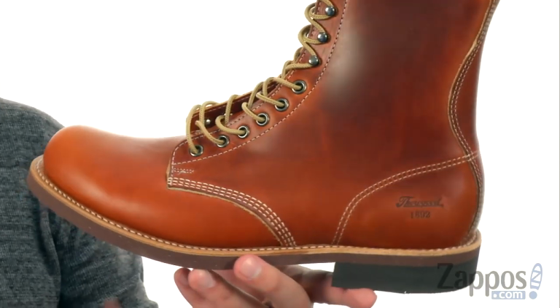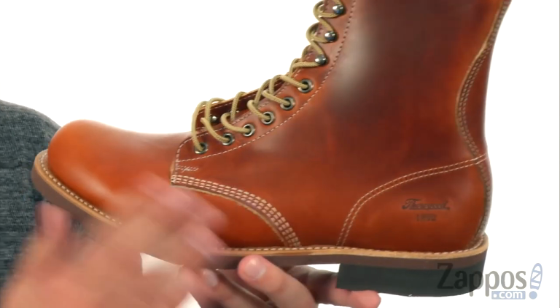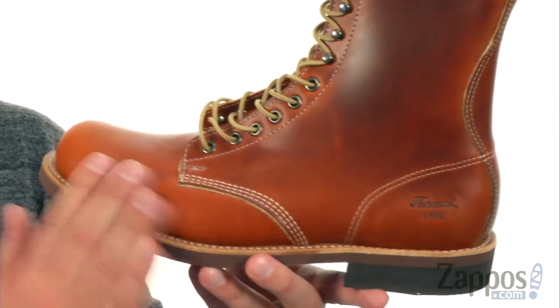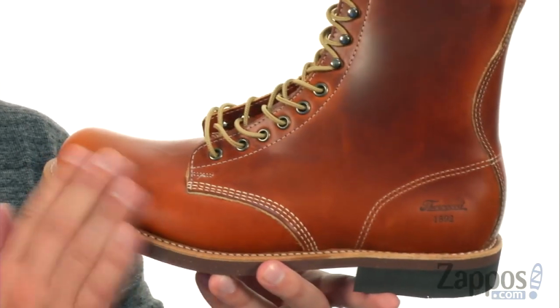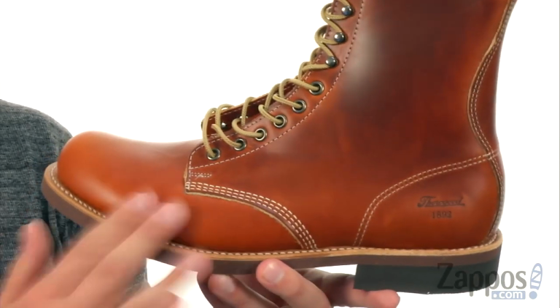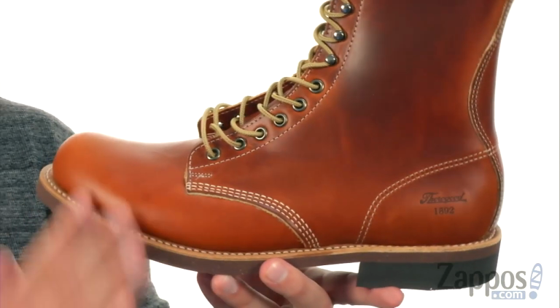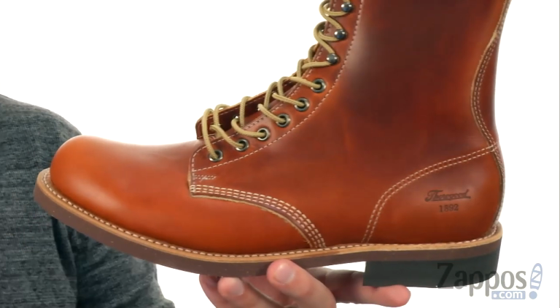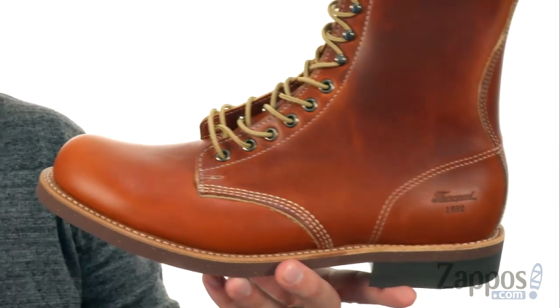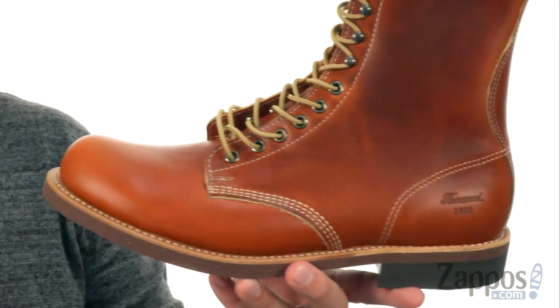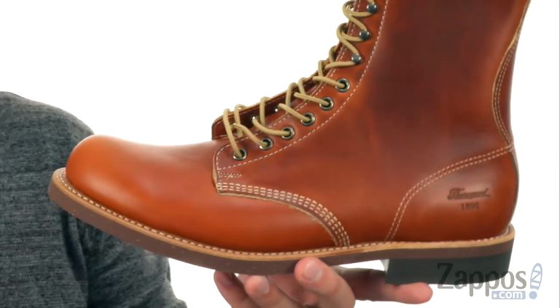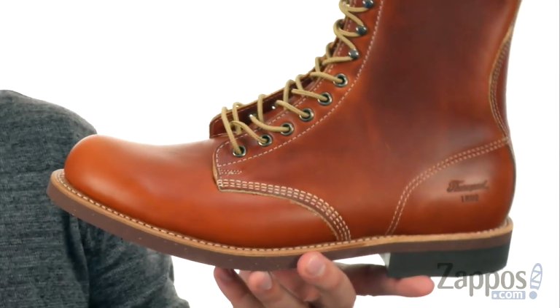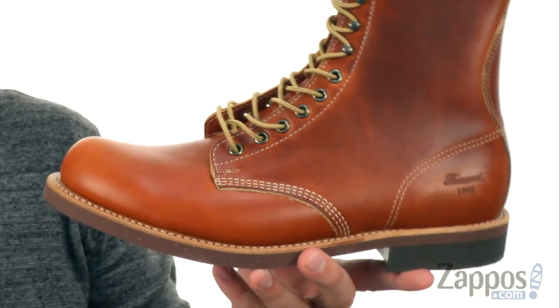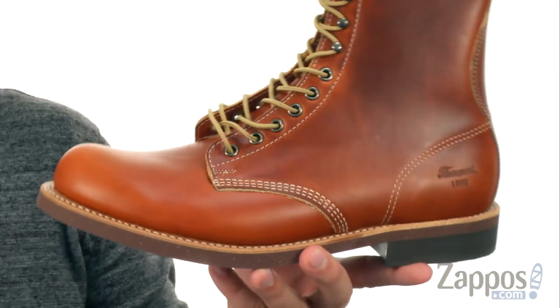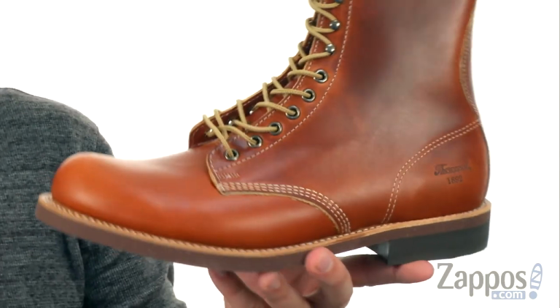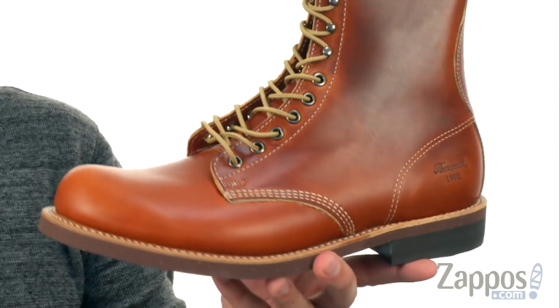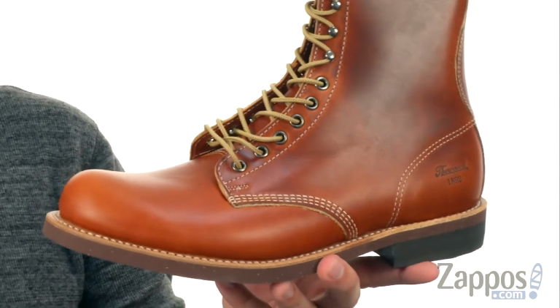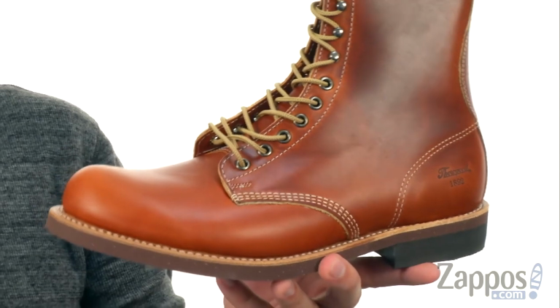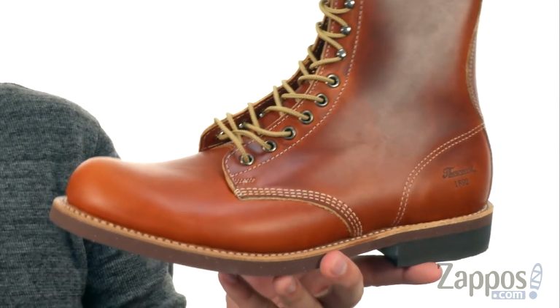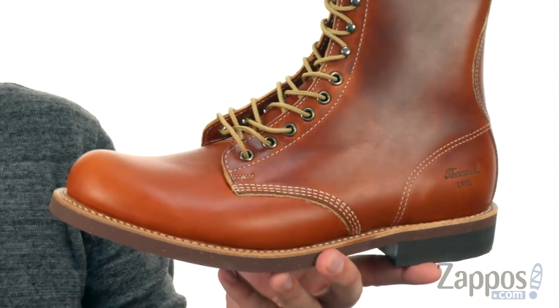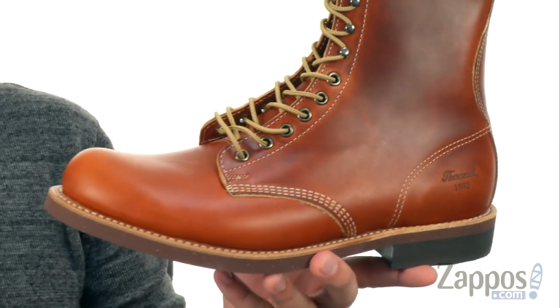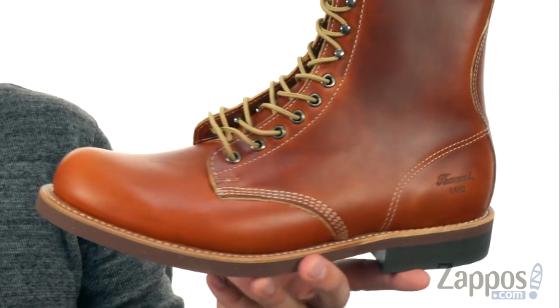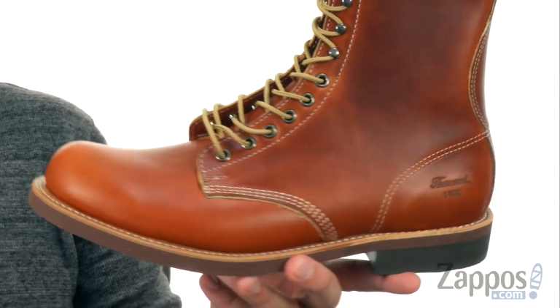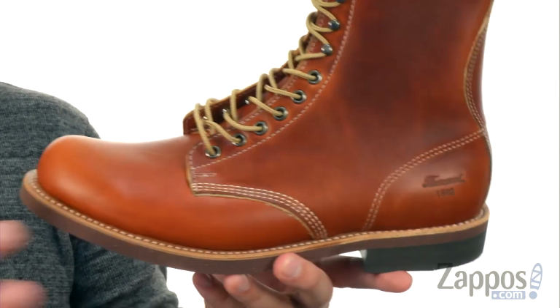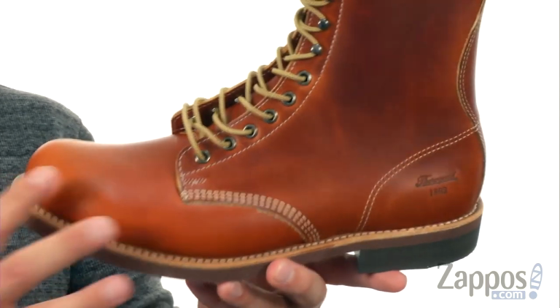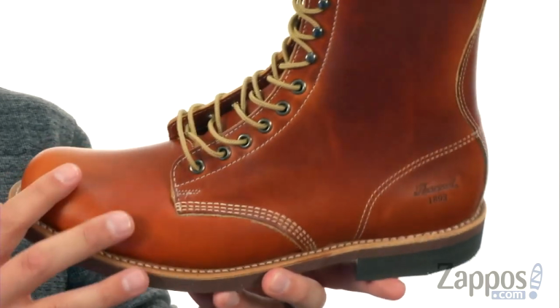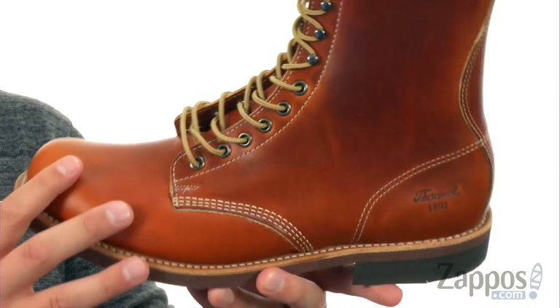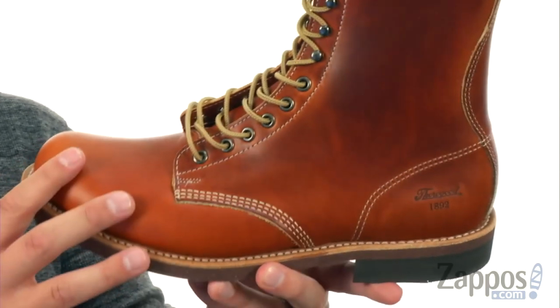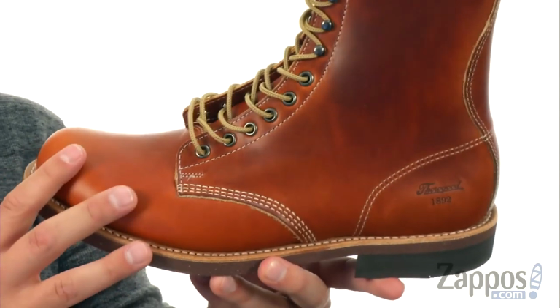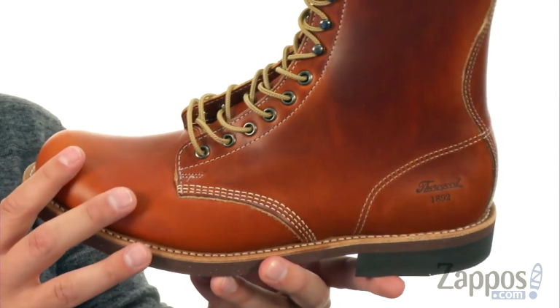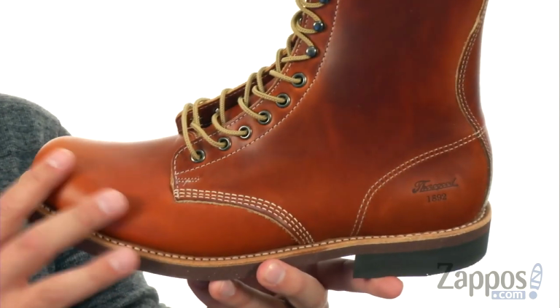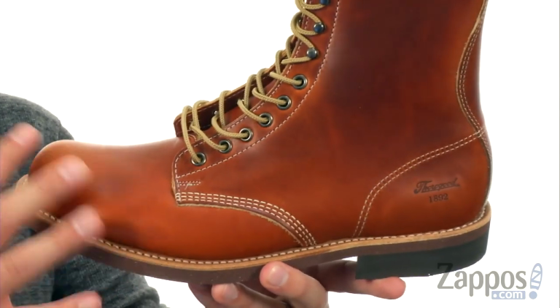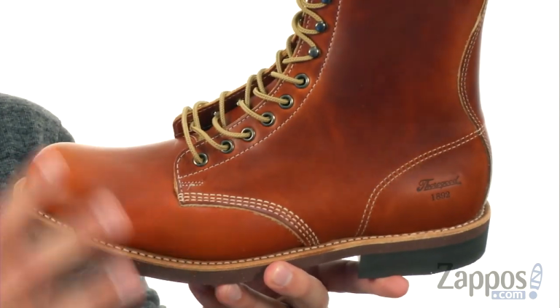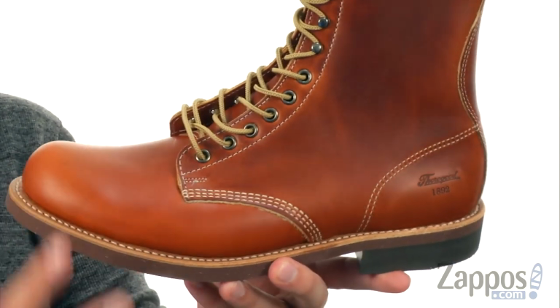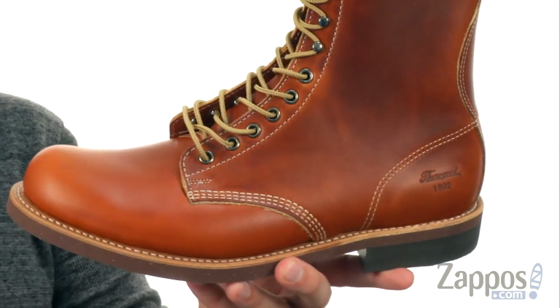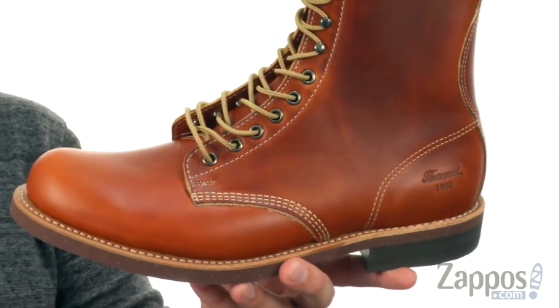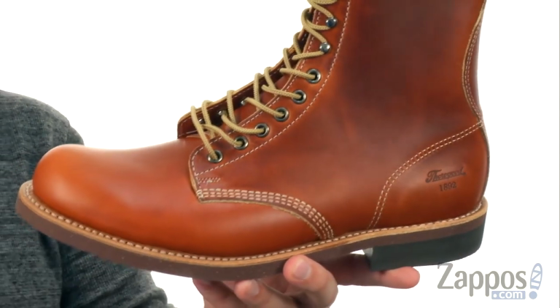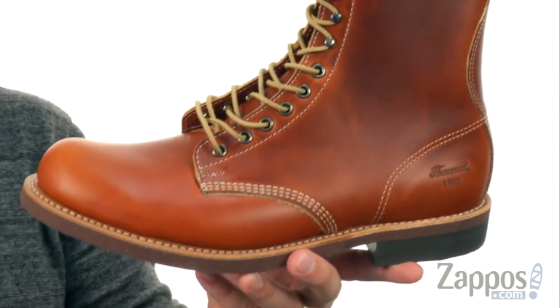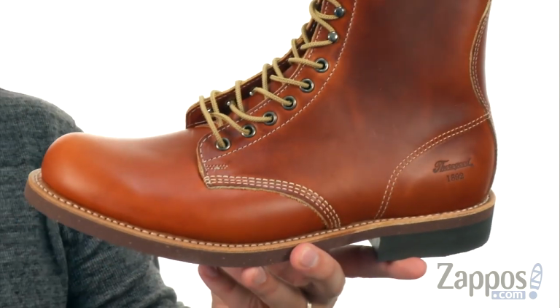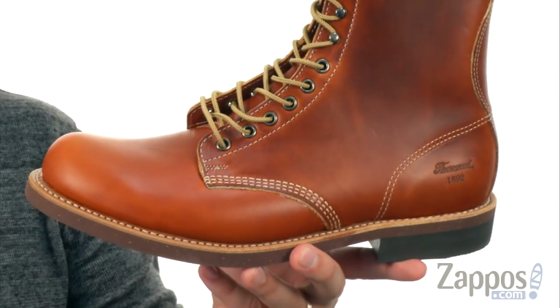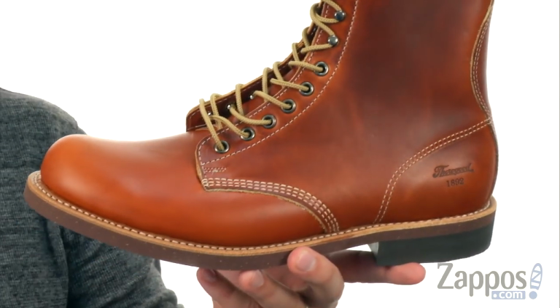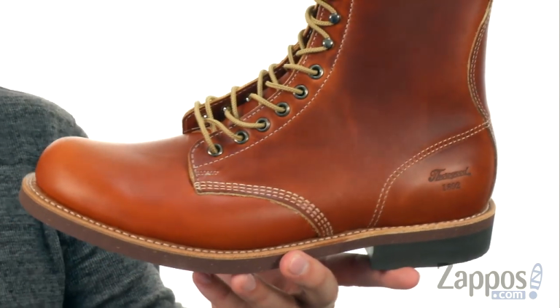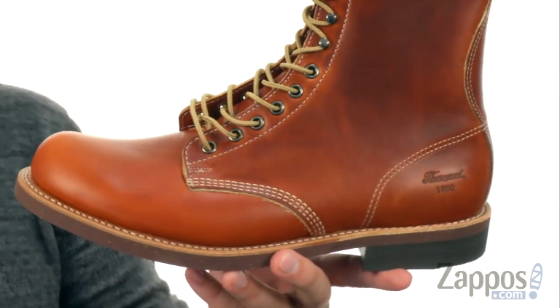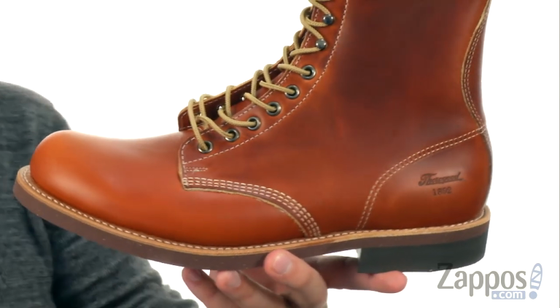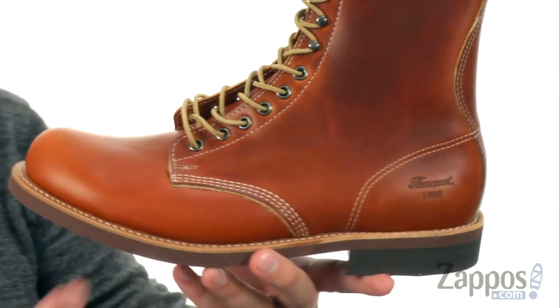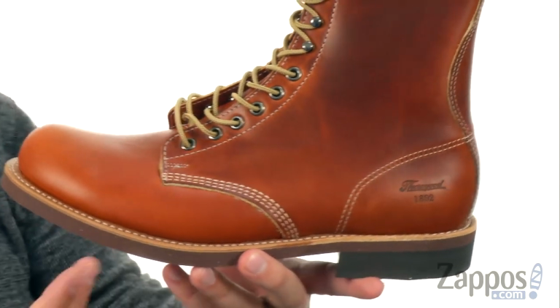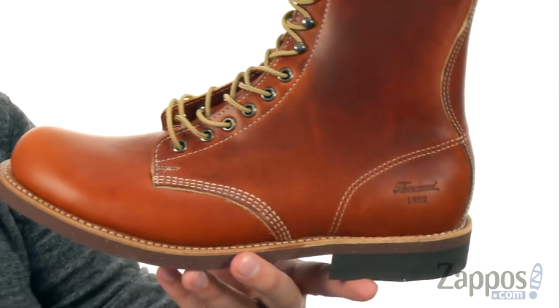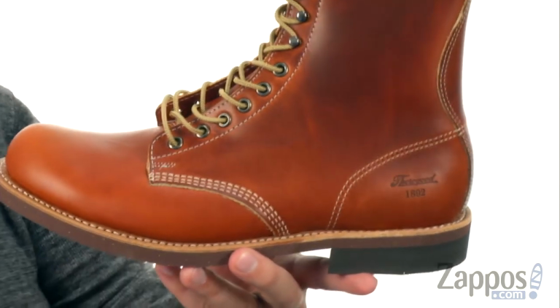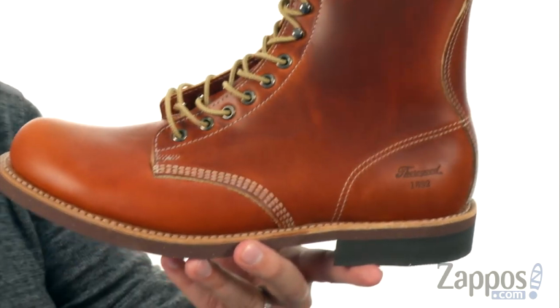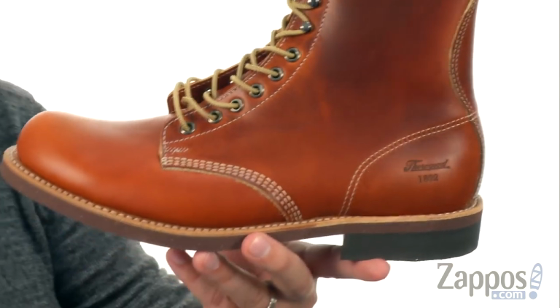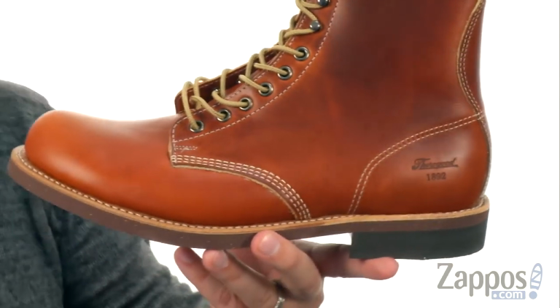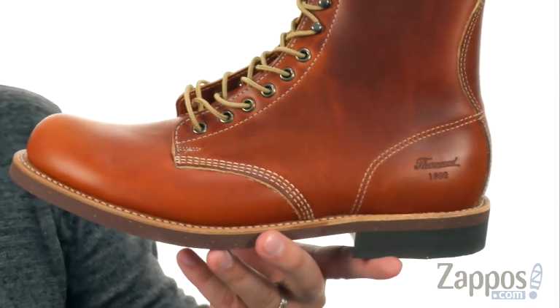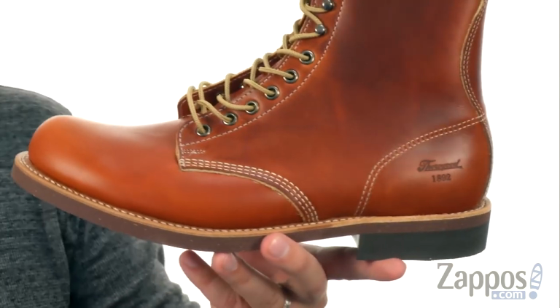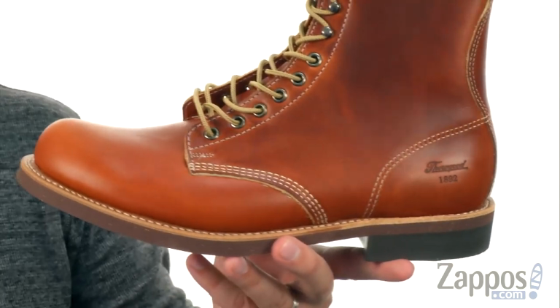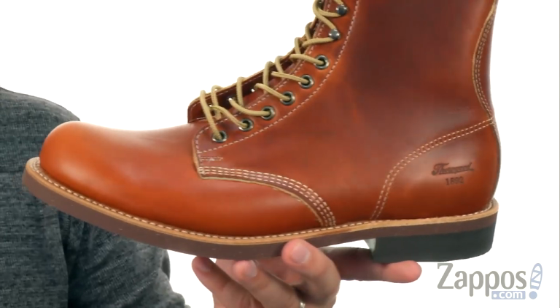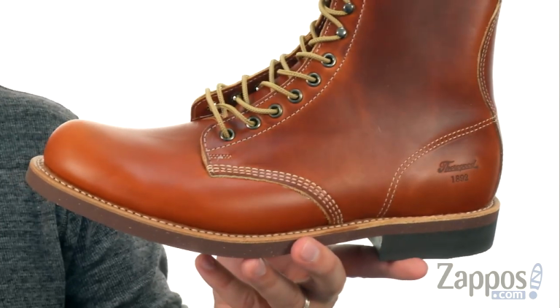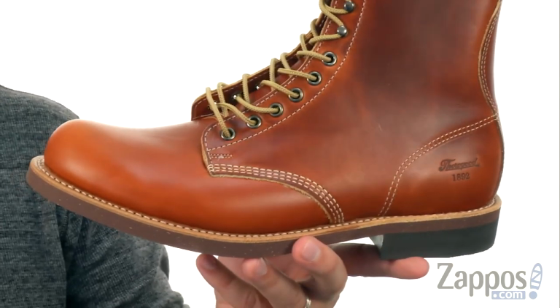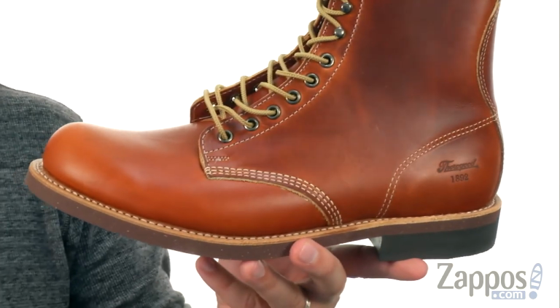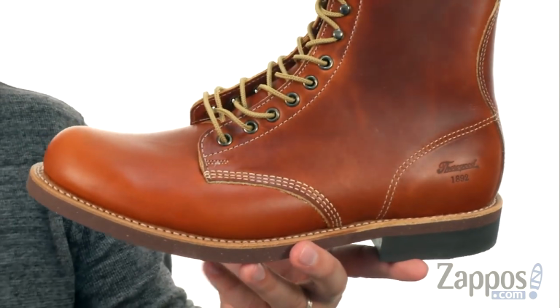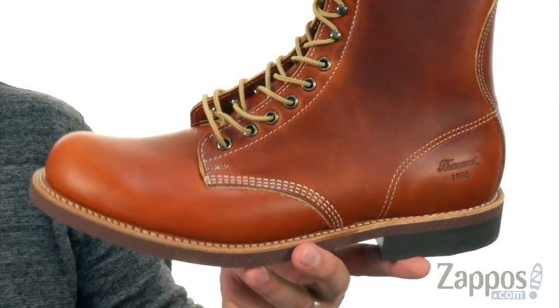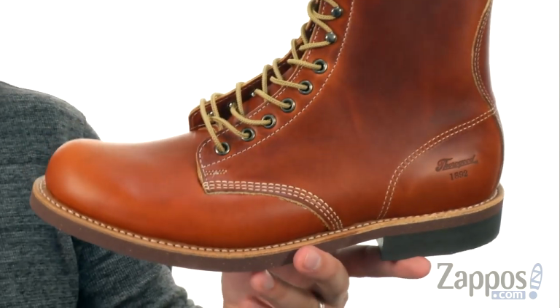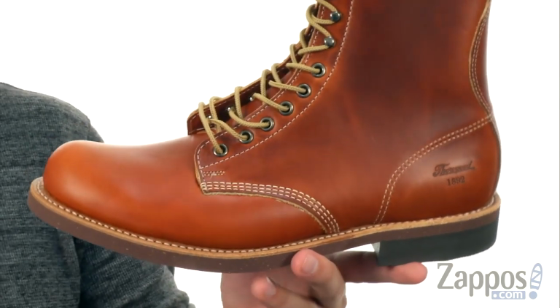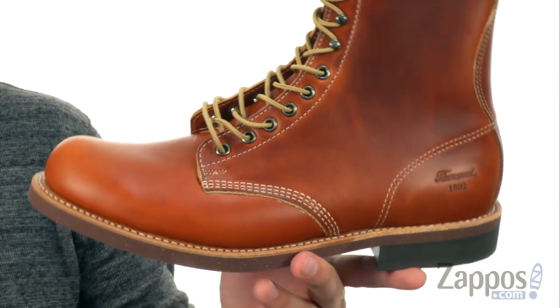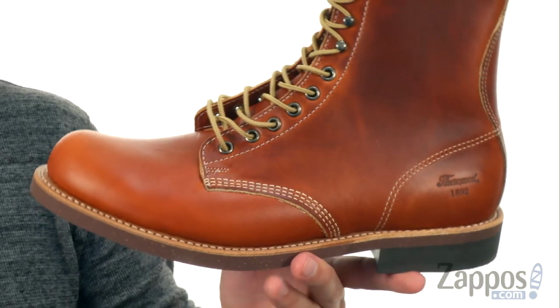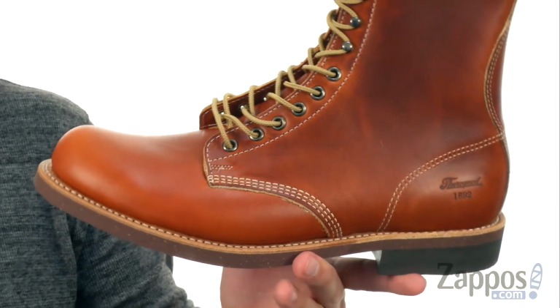You got that sturdy leather up here, it's gonna give you that kind of authentic worn-in style, also delivering long-lasting durability, which is great.